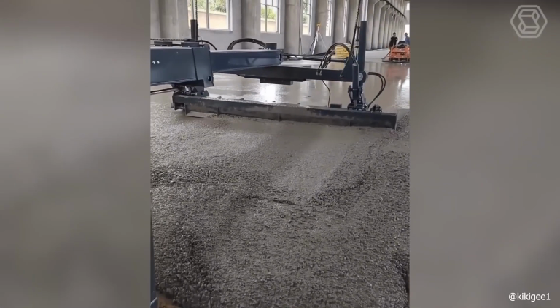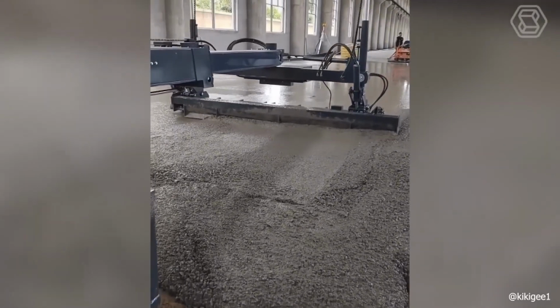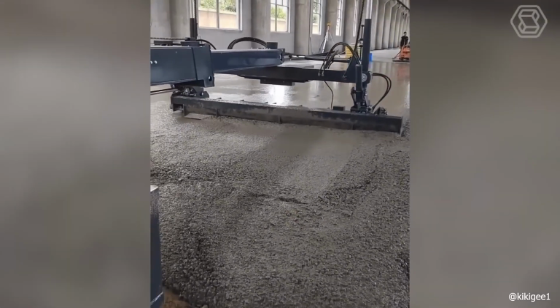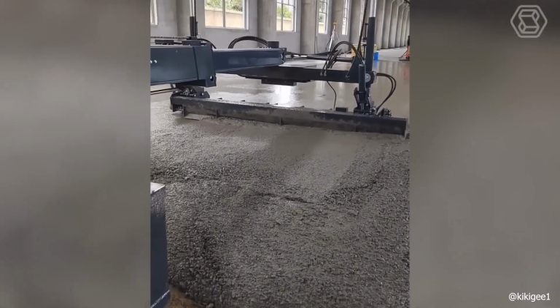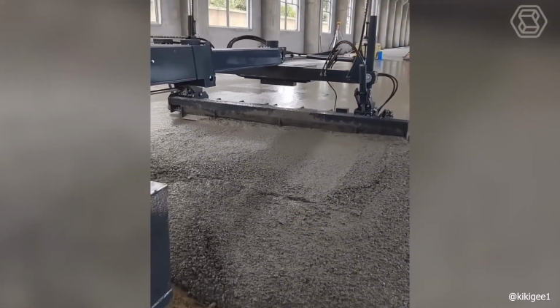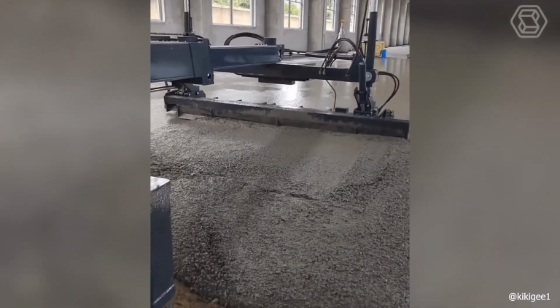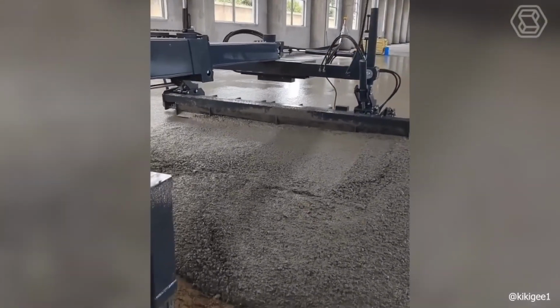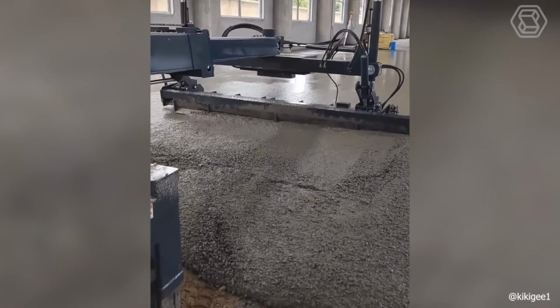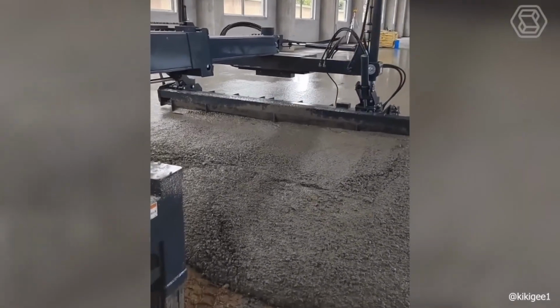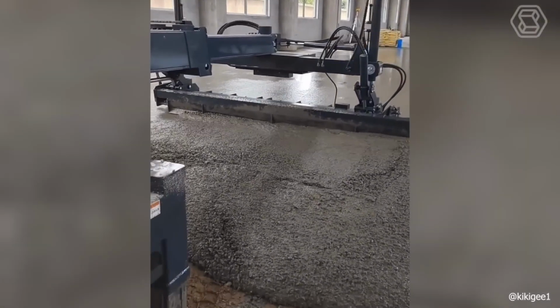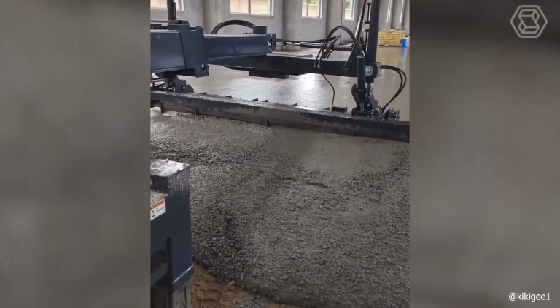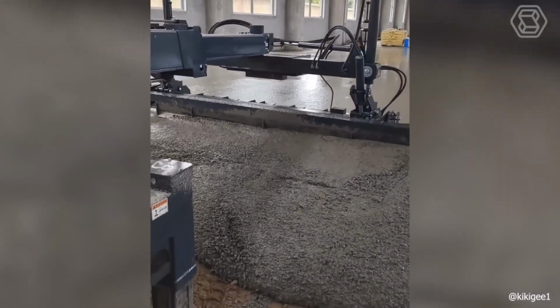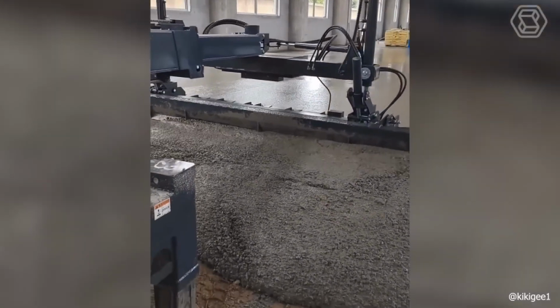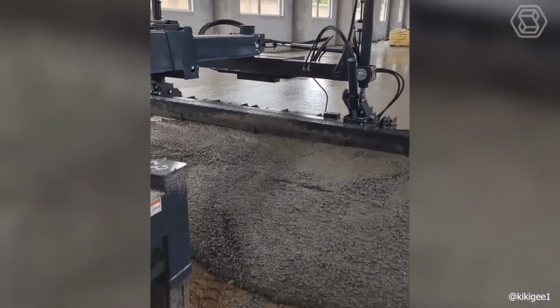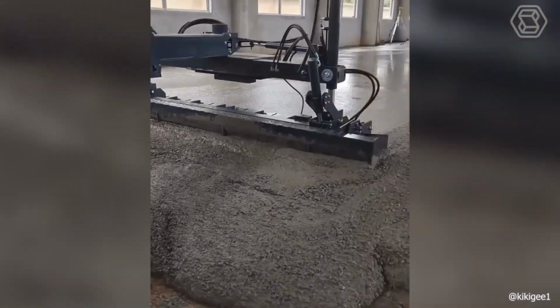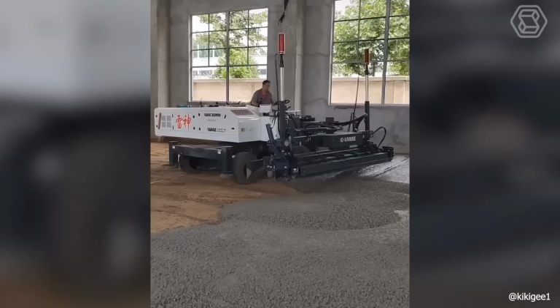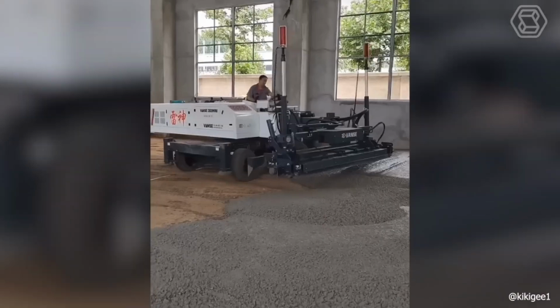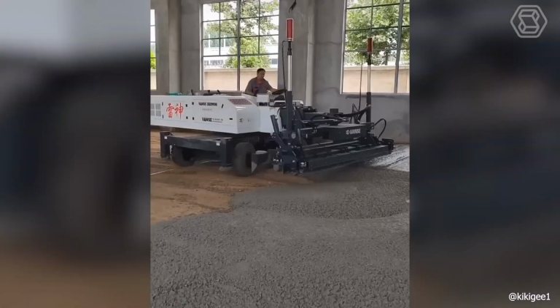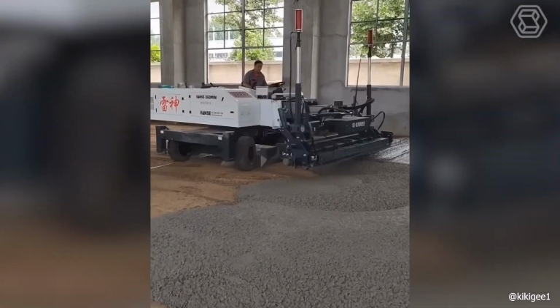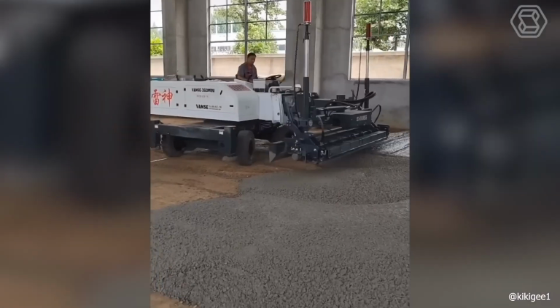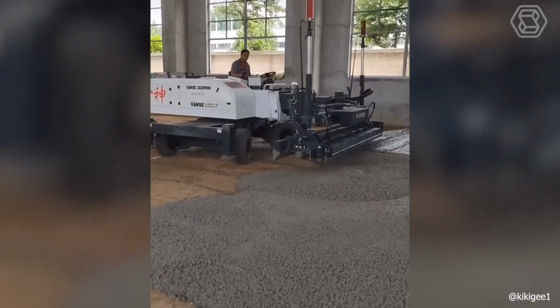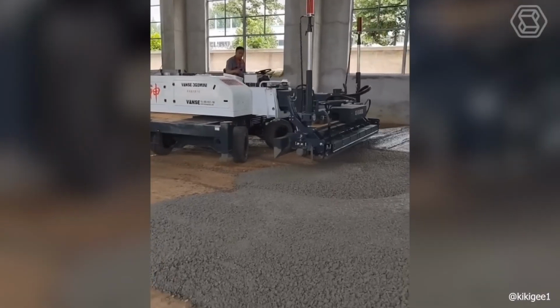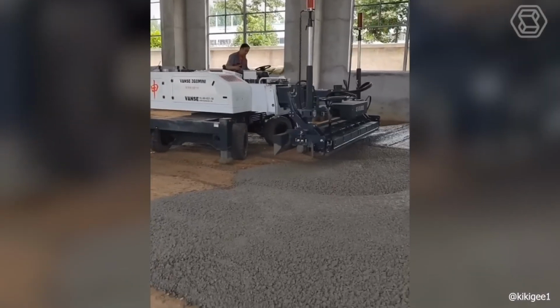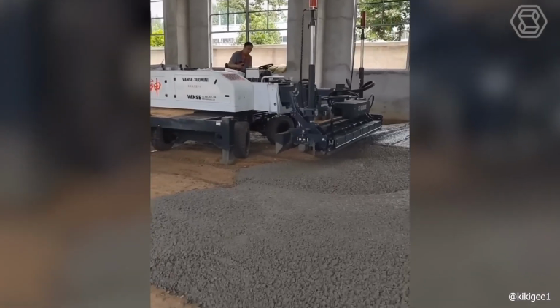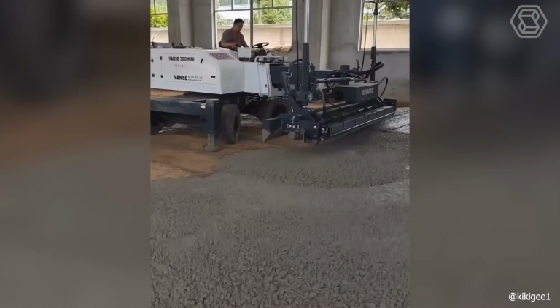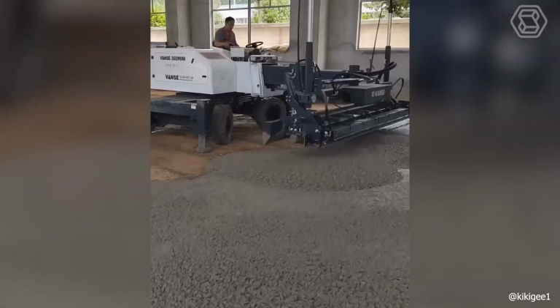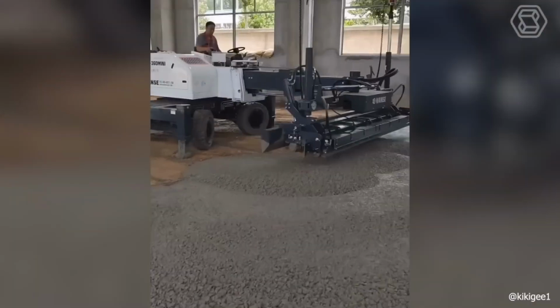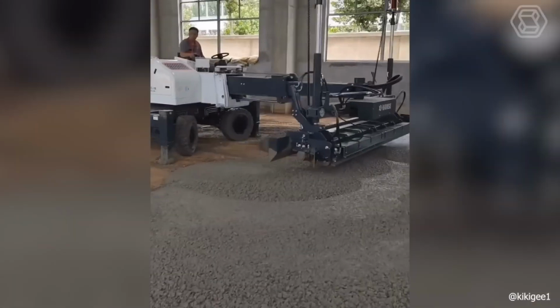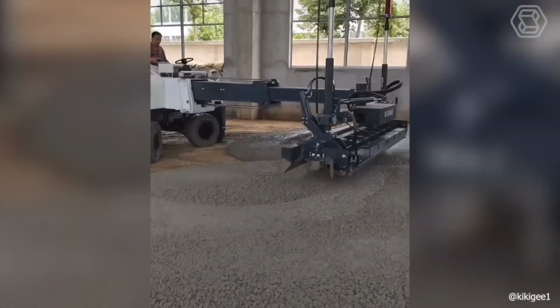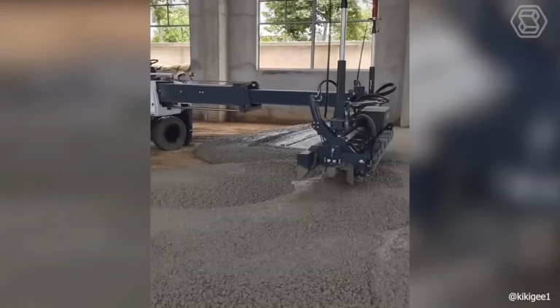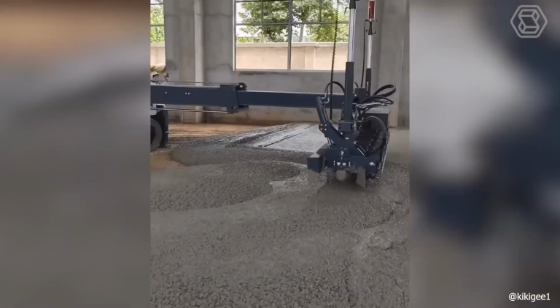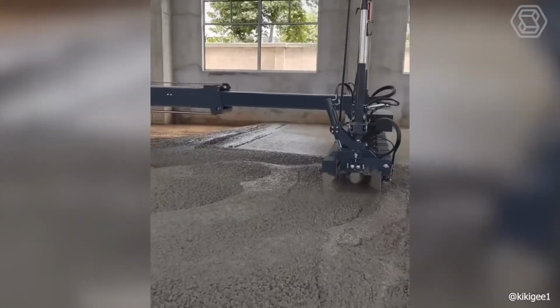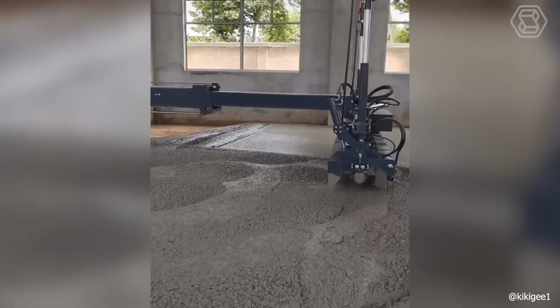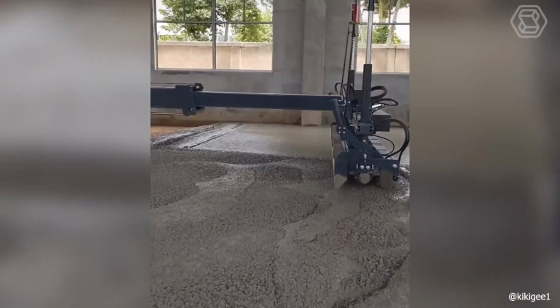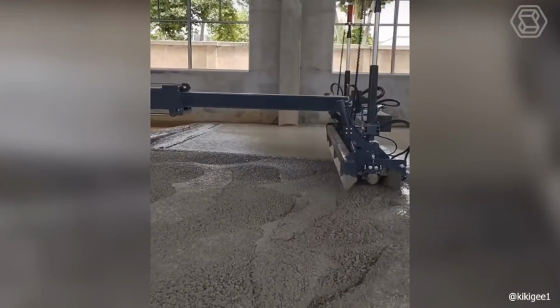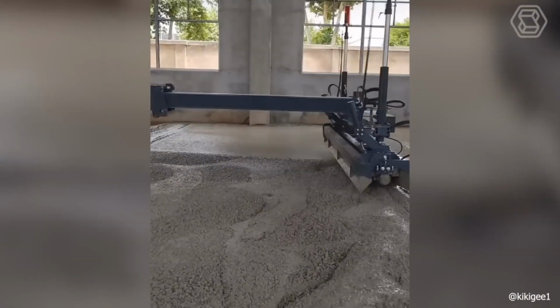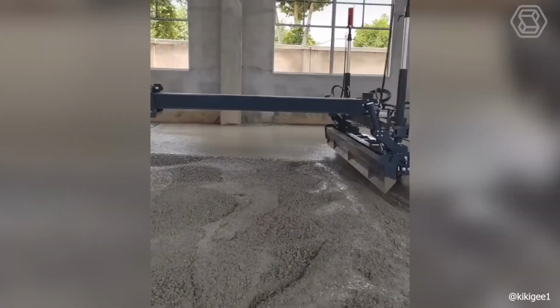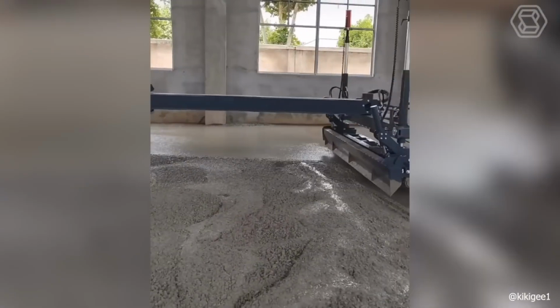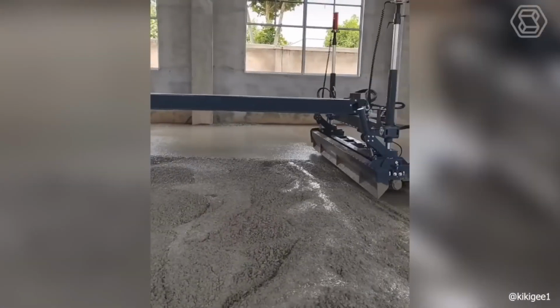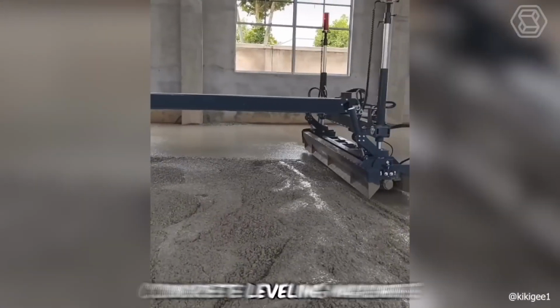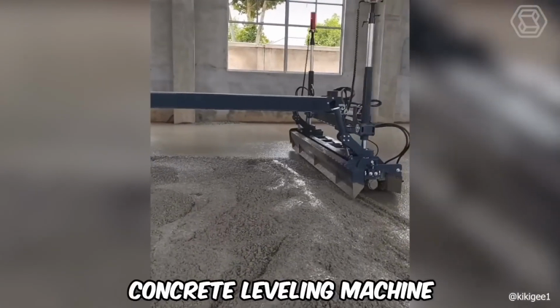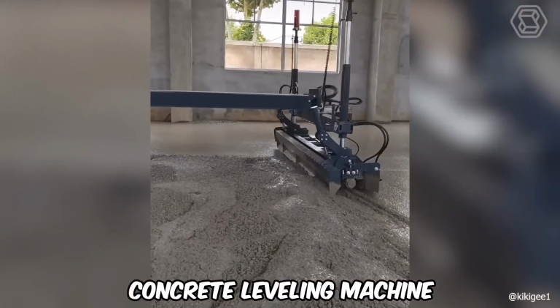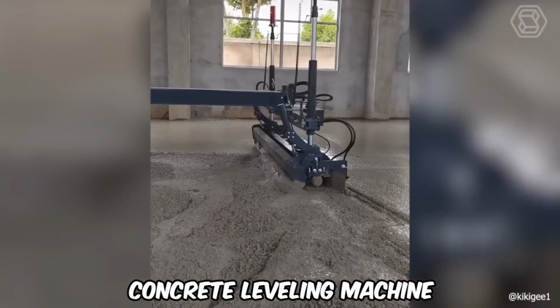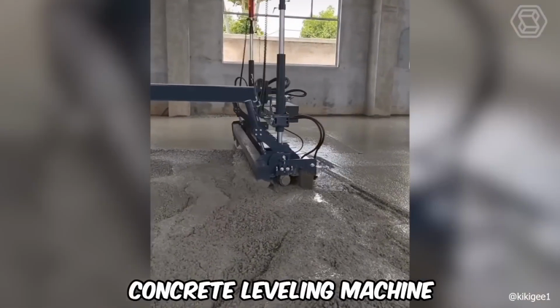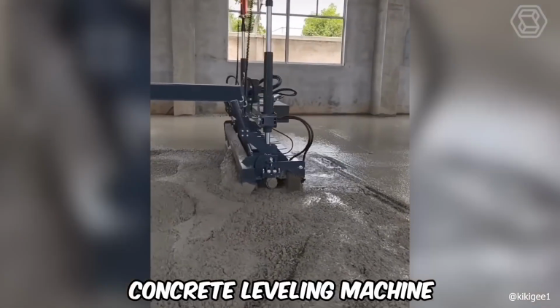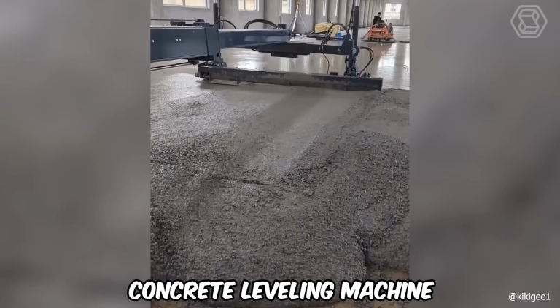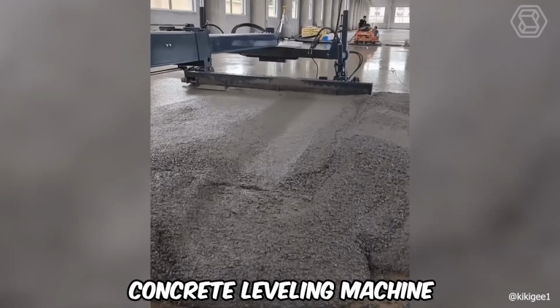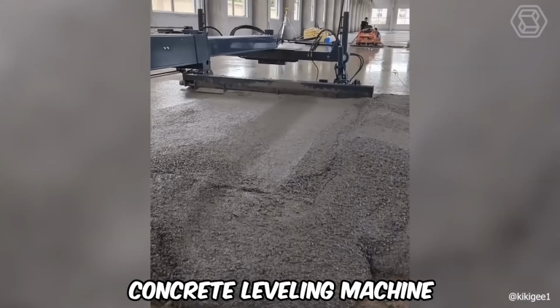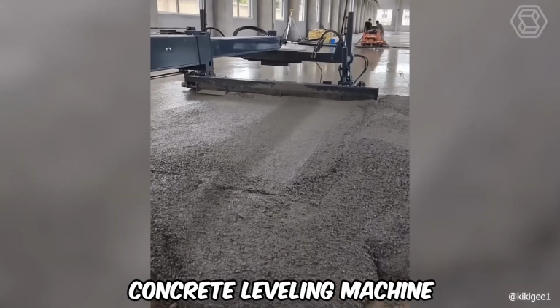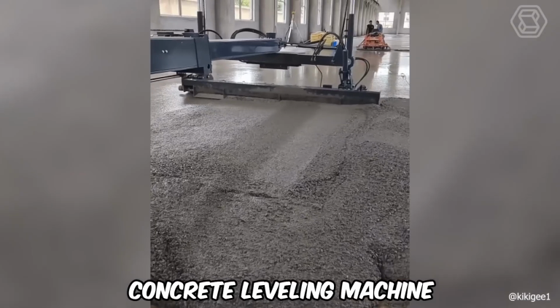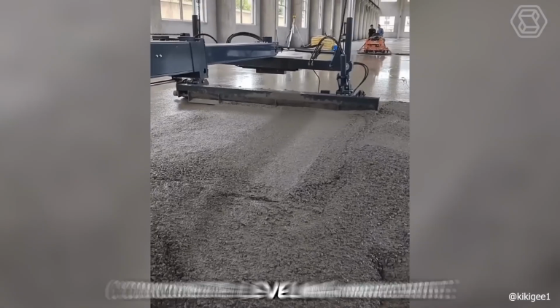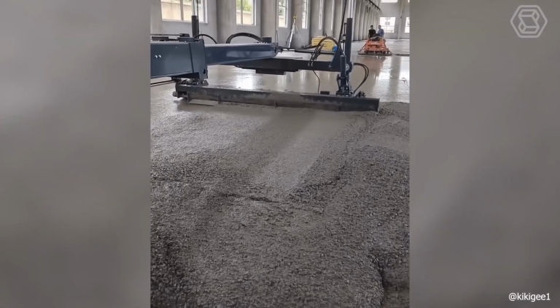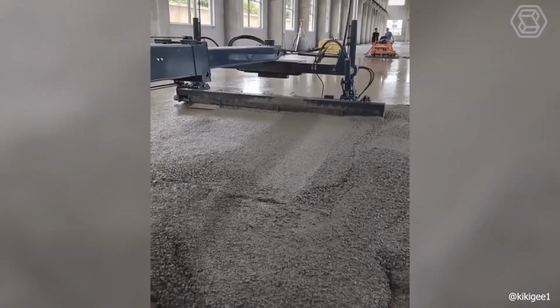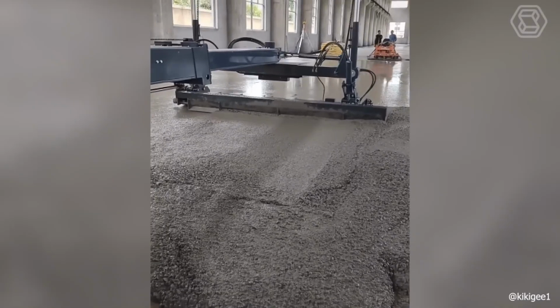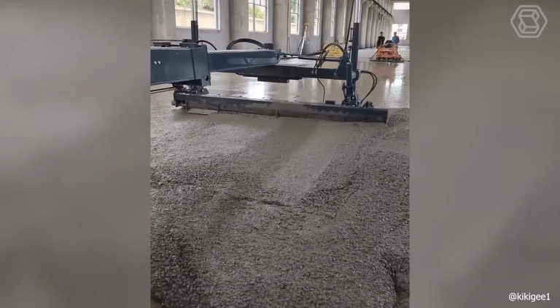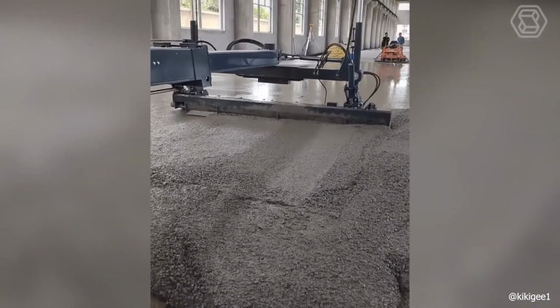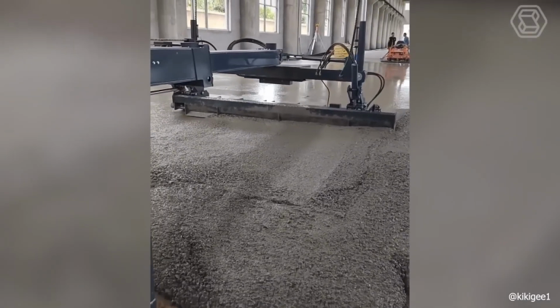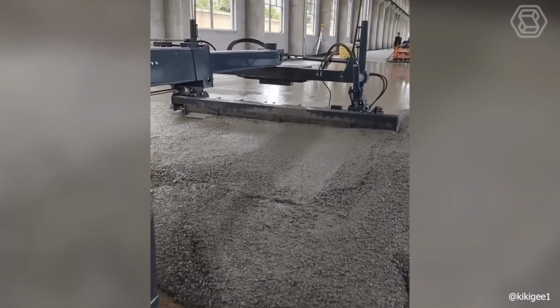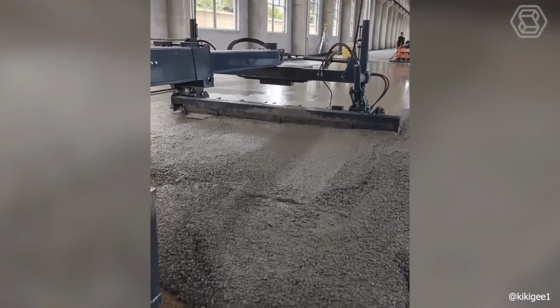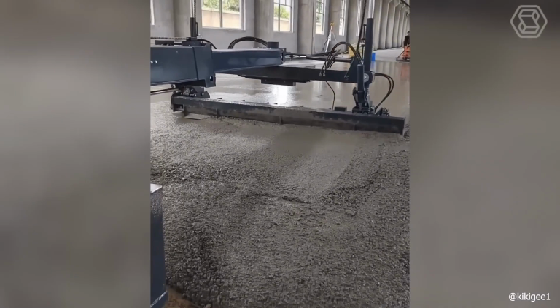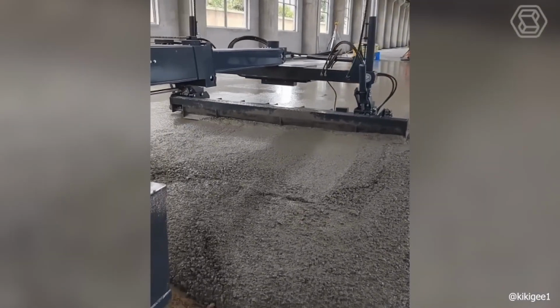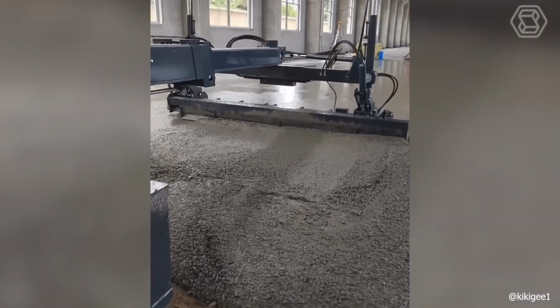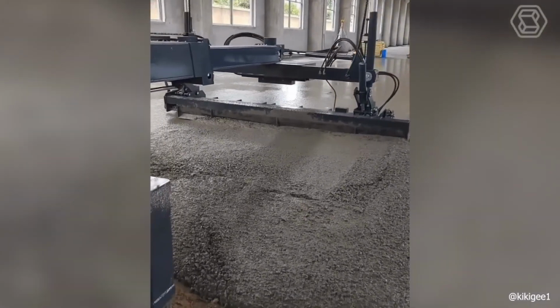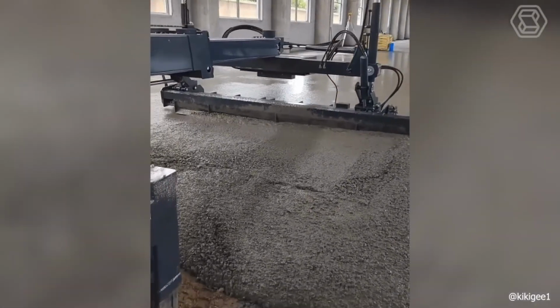Why do workers need to invent a bicycle to perfectly perform their duties, if you can use a concrete leveling machine designed specifically for this purpose?